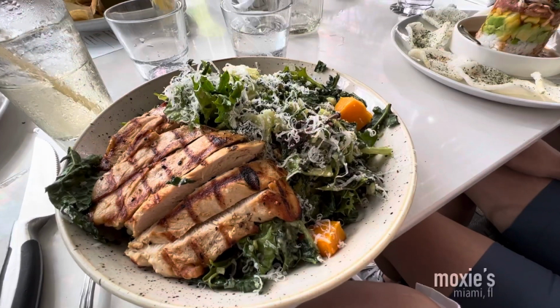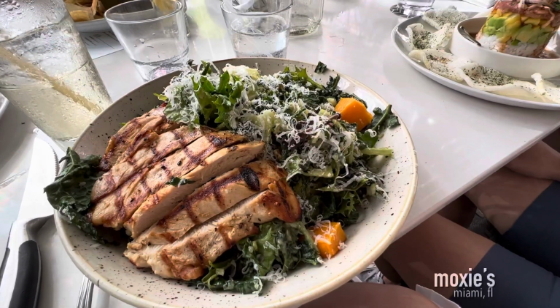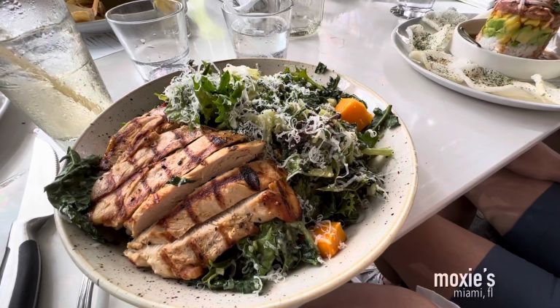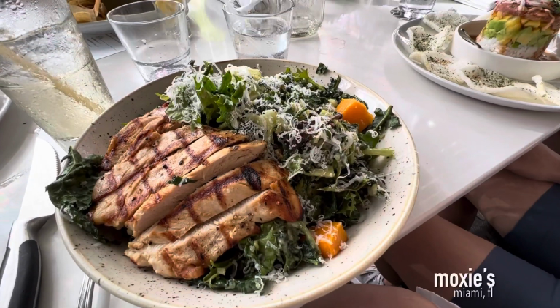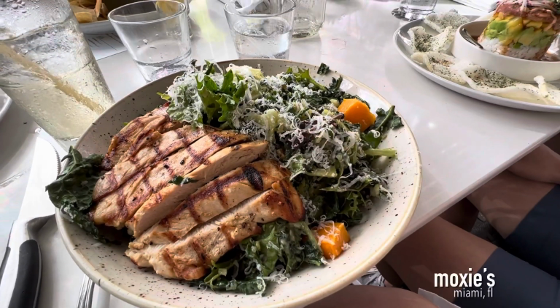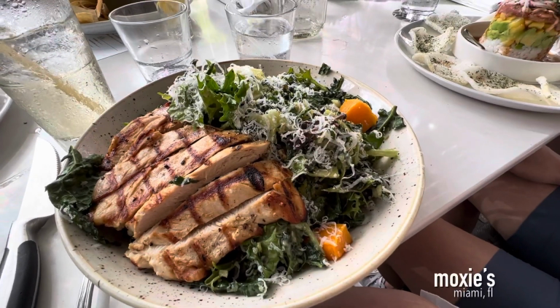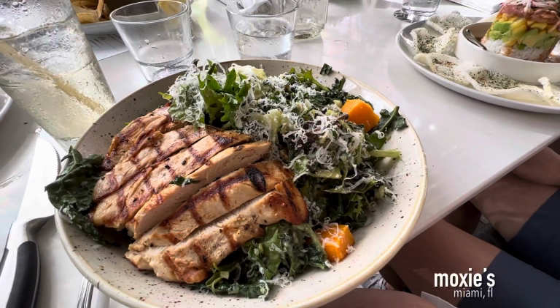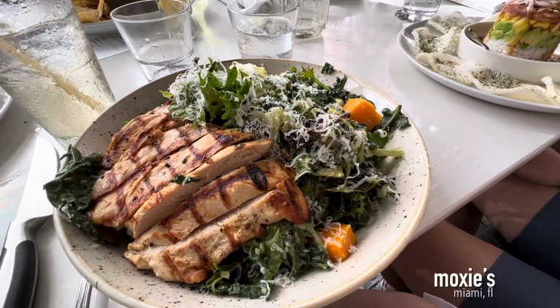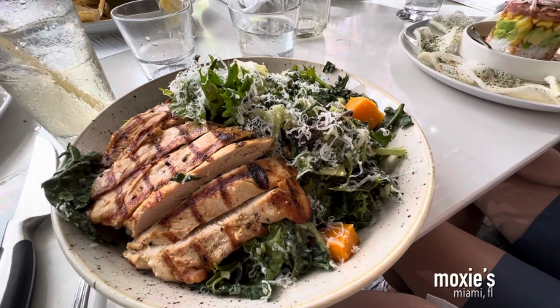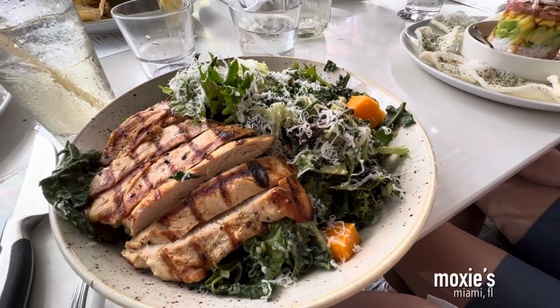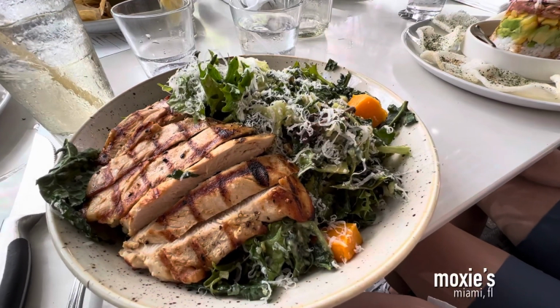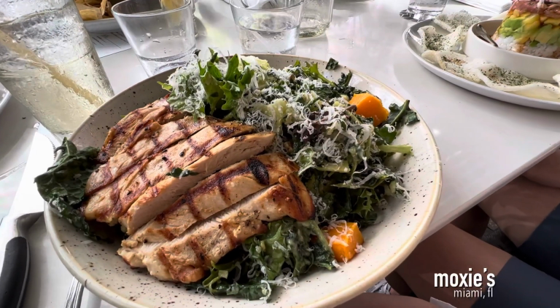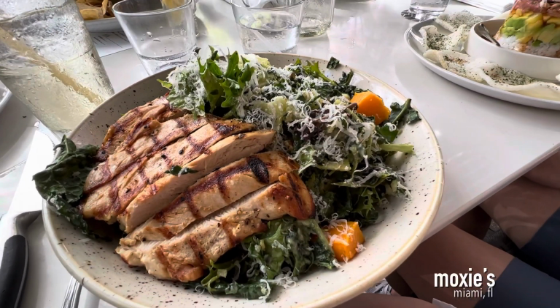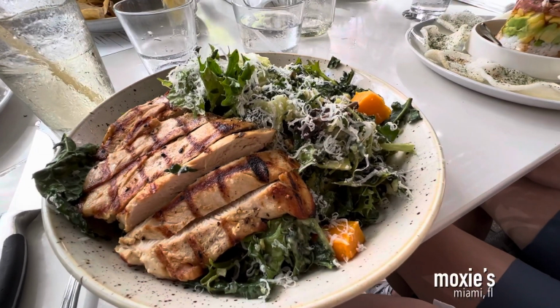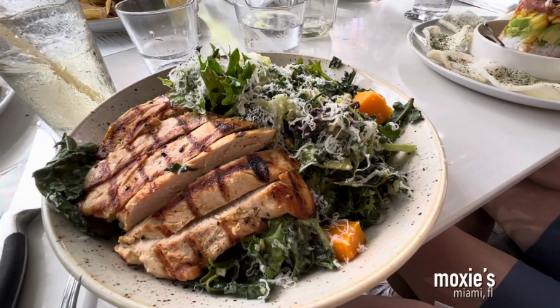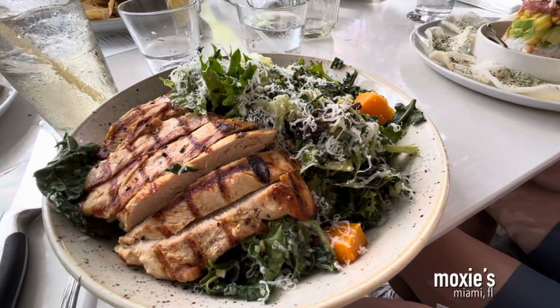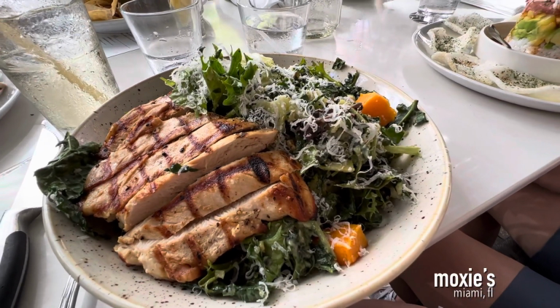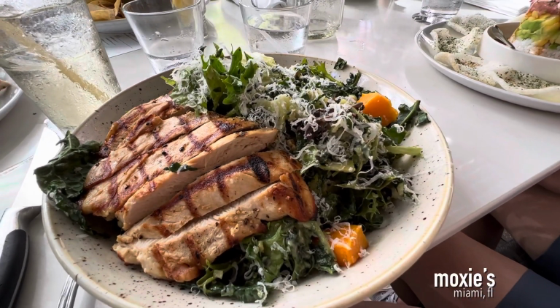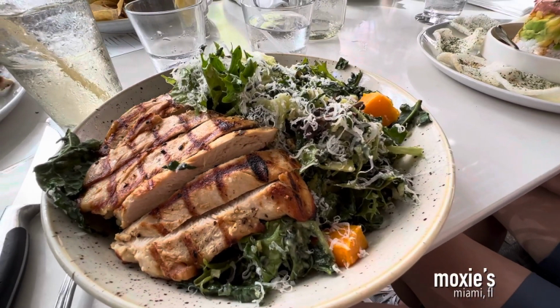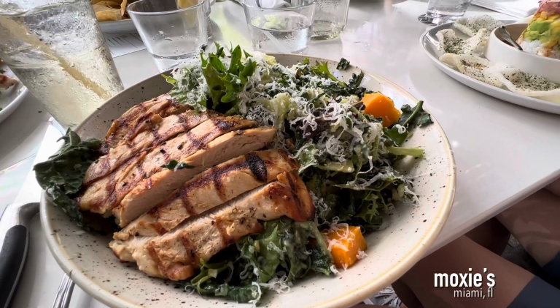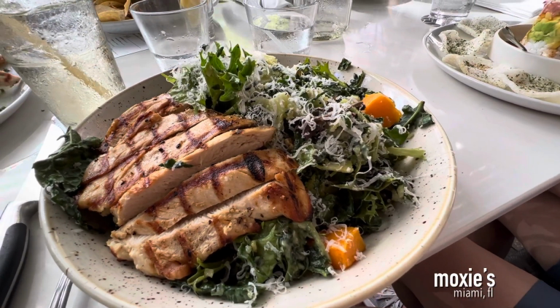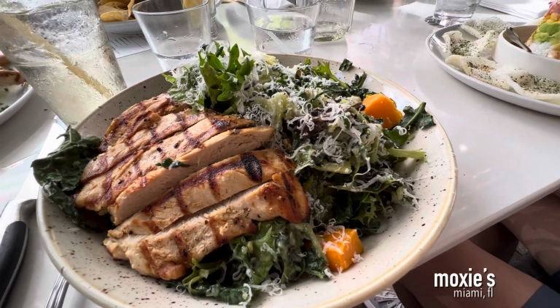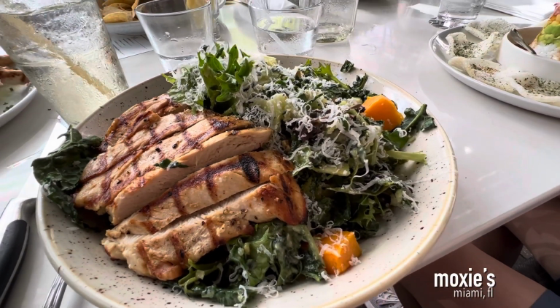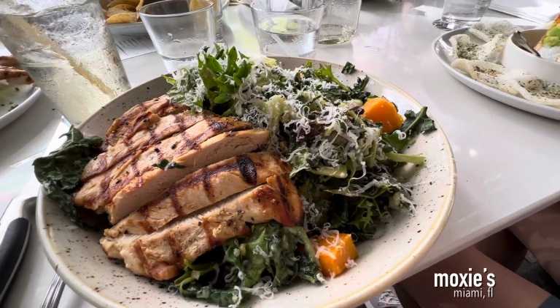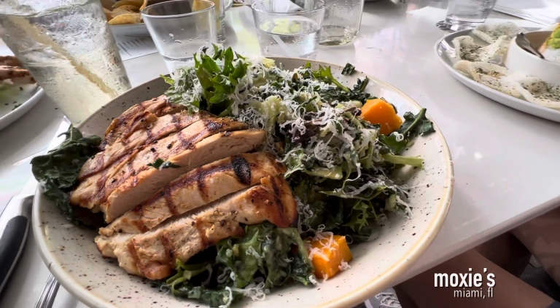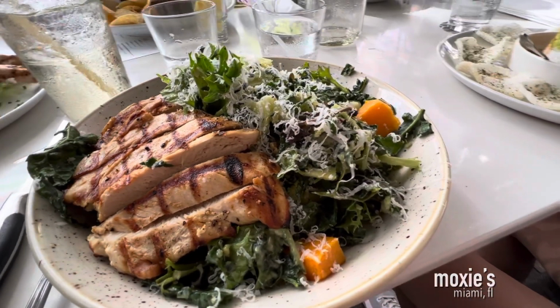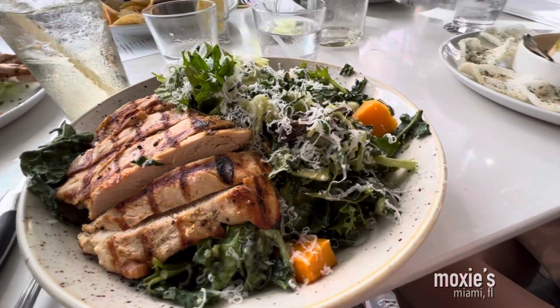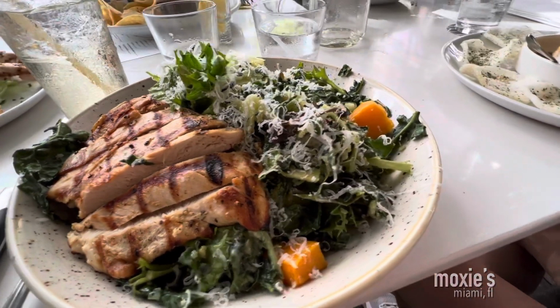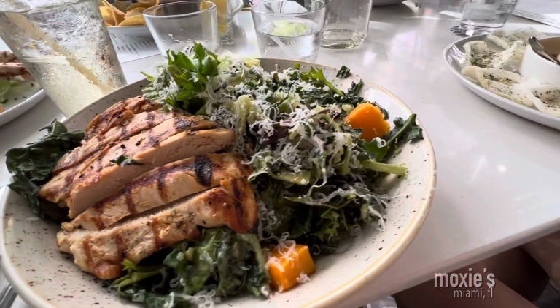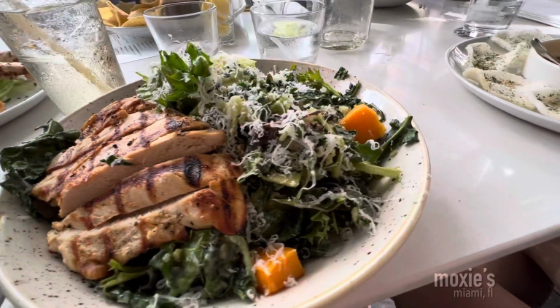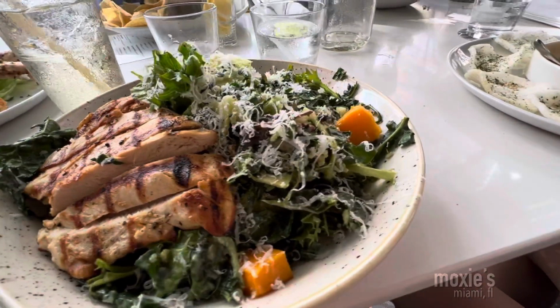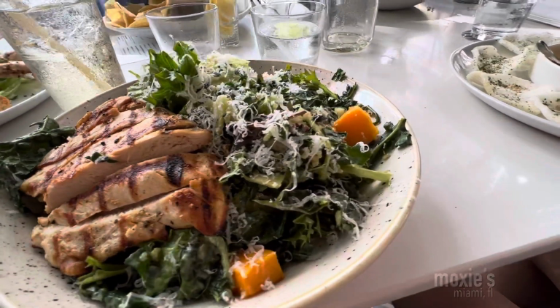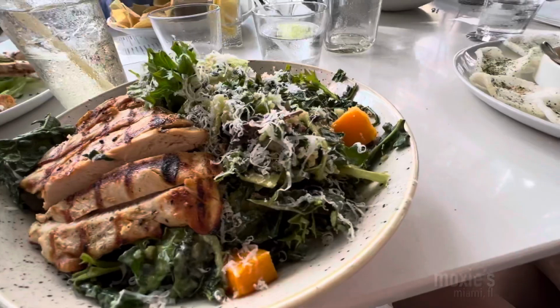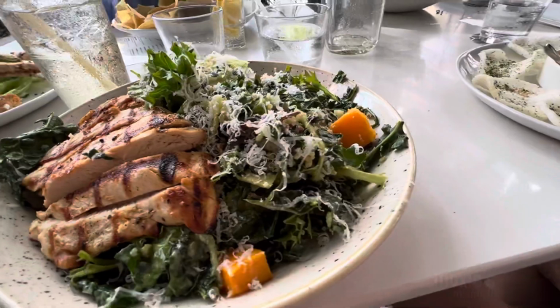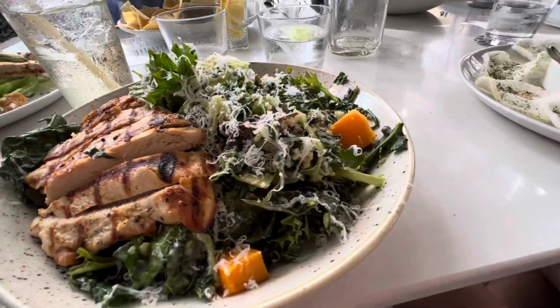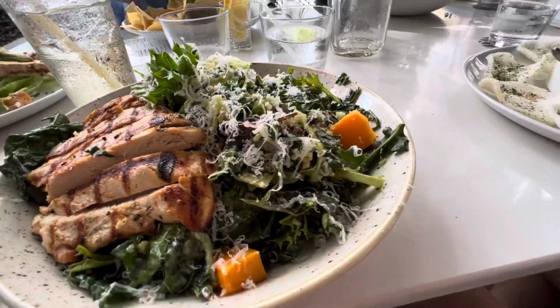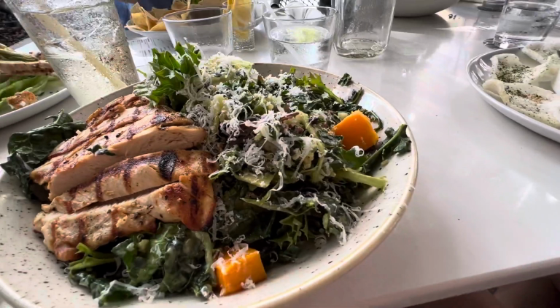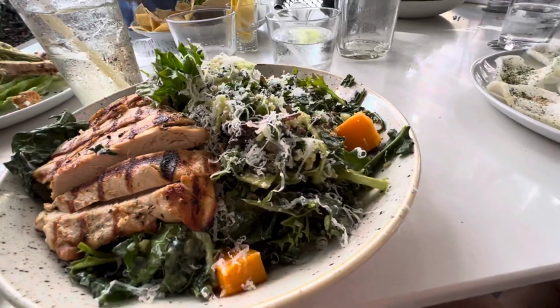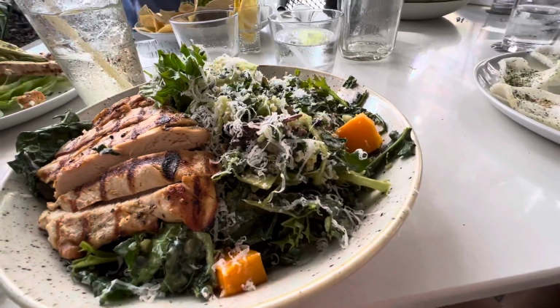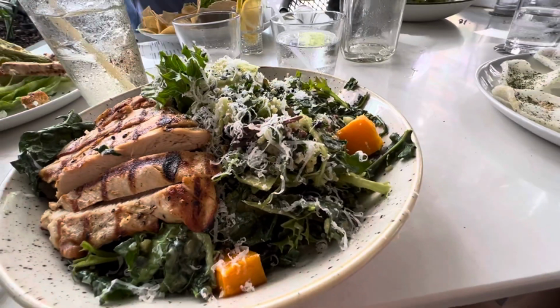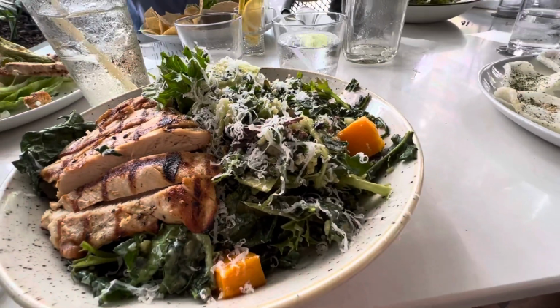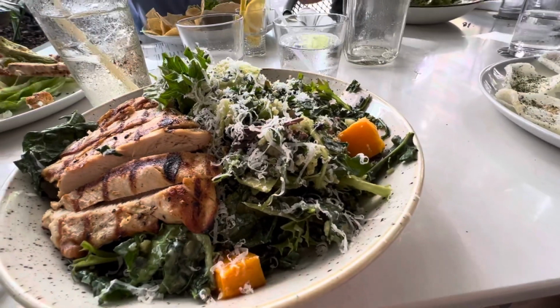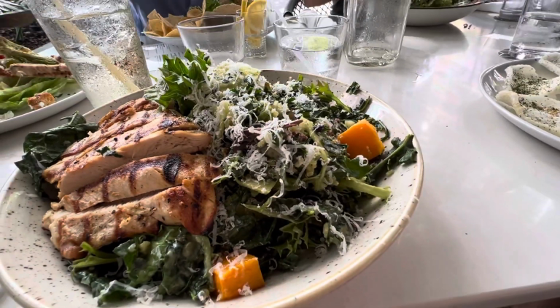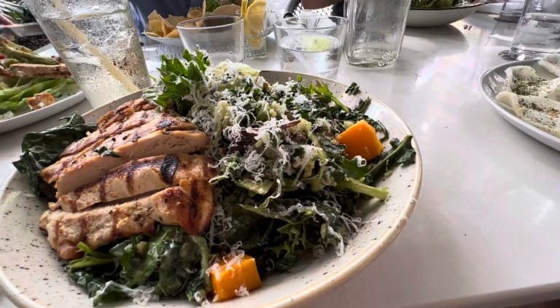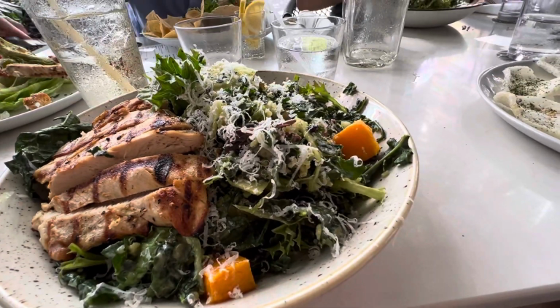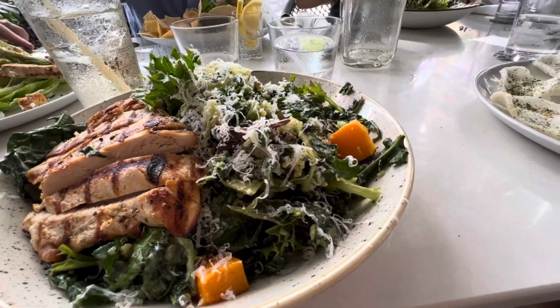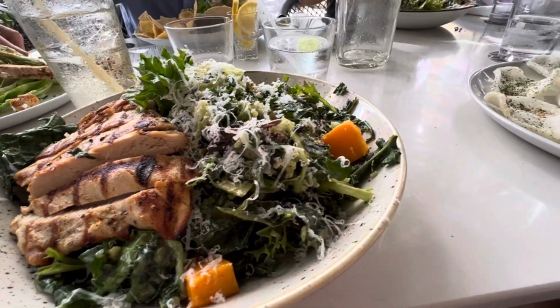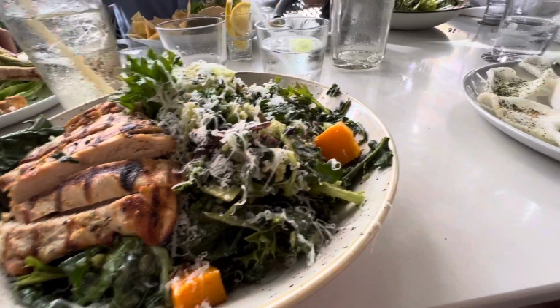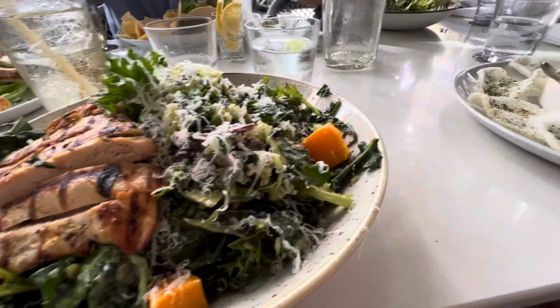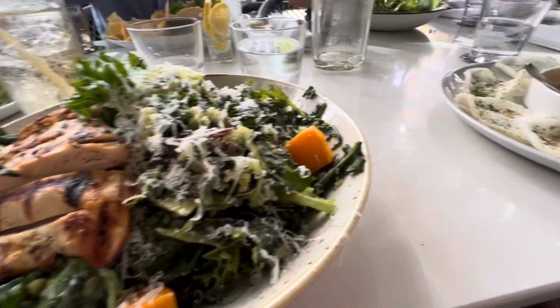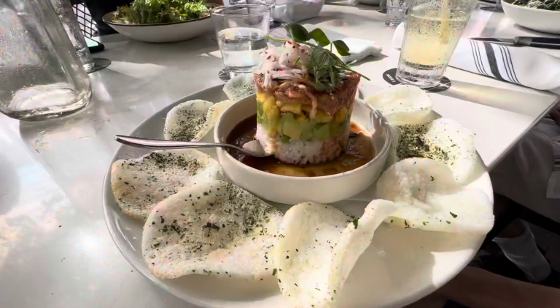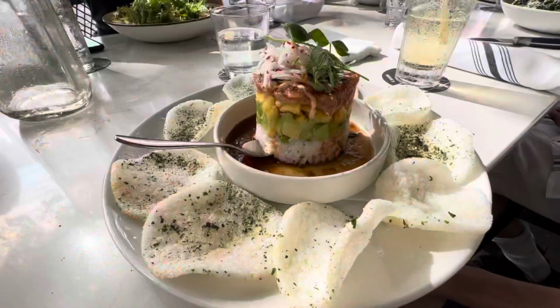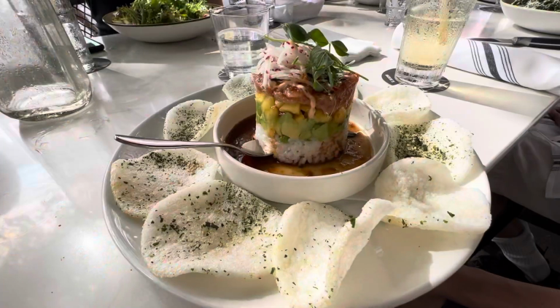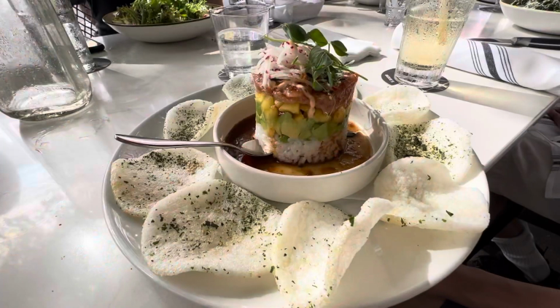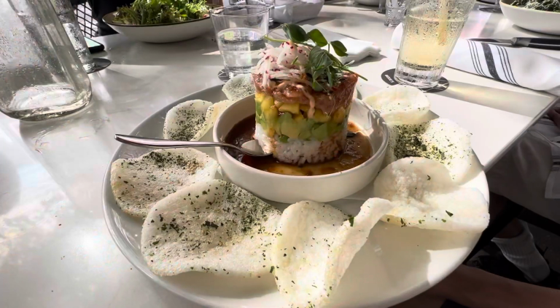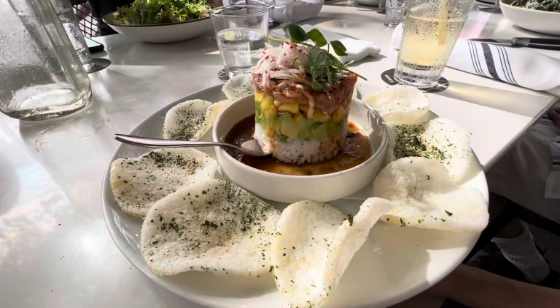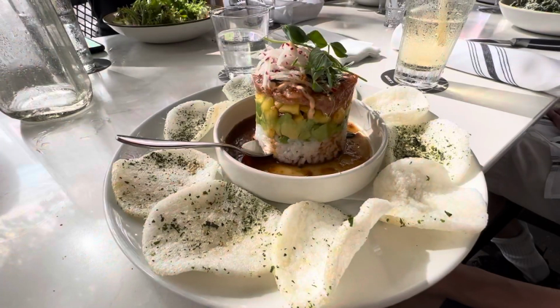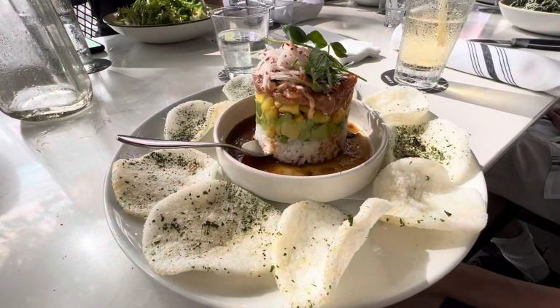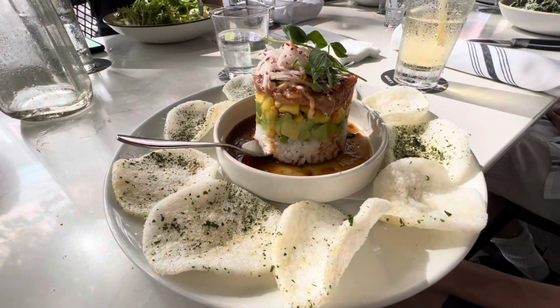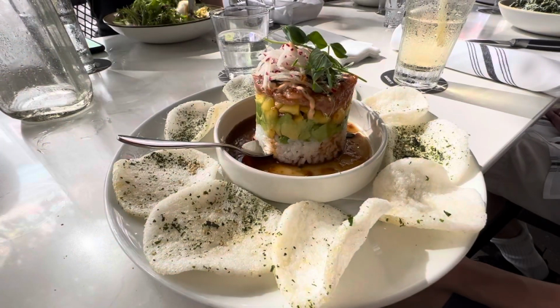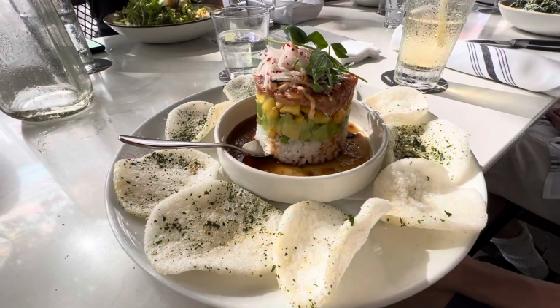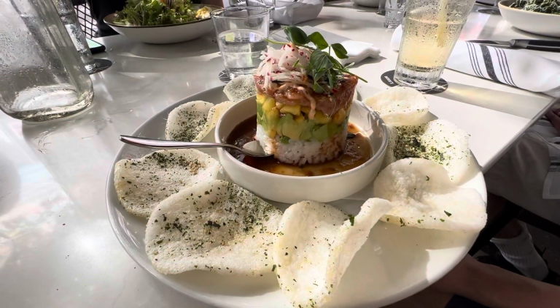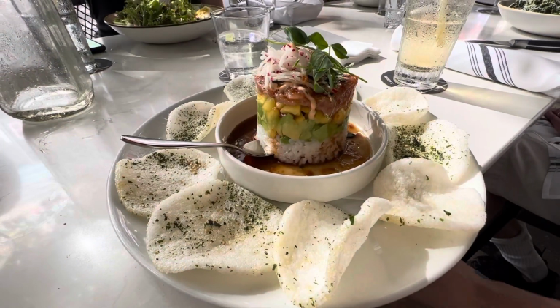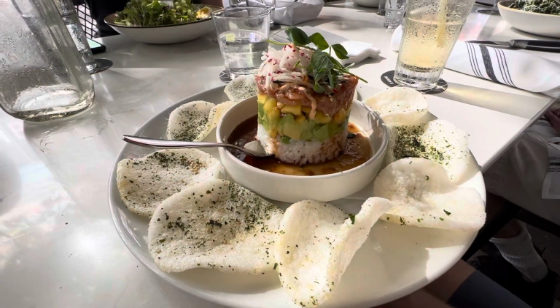First meal of the day at Moxie's in Miami. This is a kale quinoa salad. Tuna stack. Yeah.